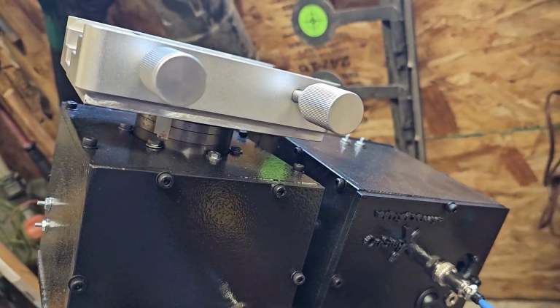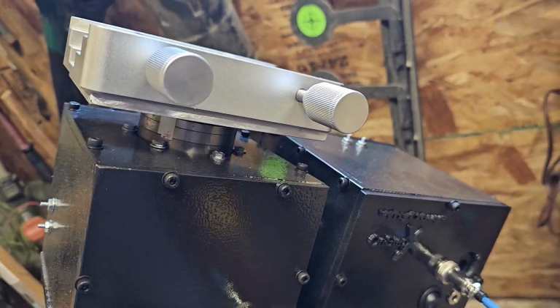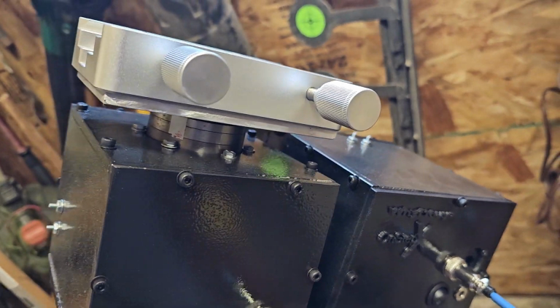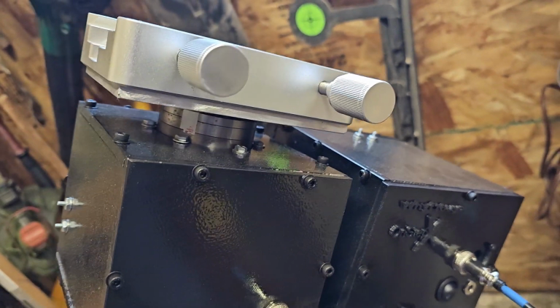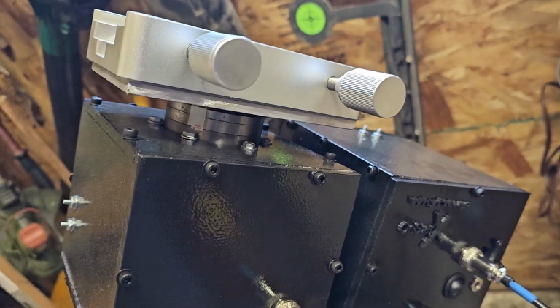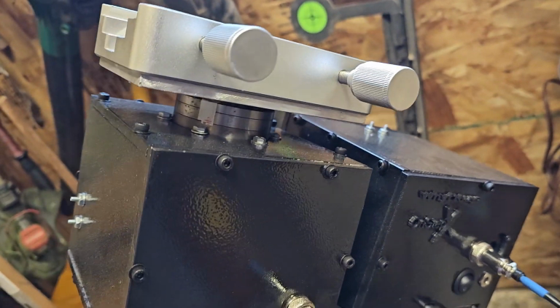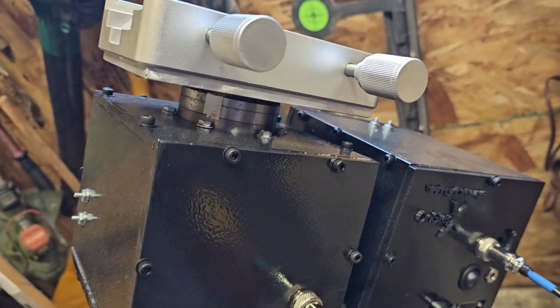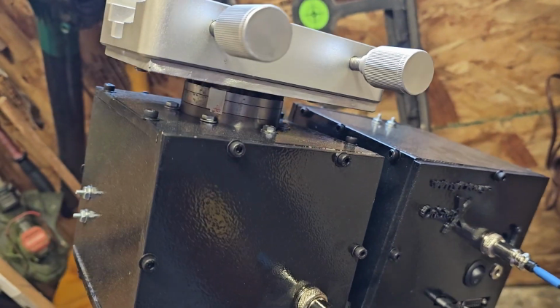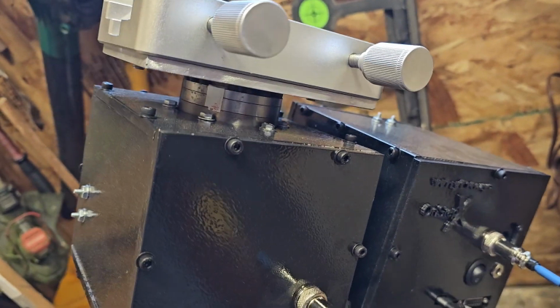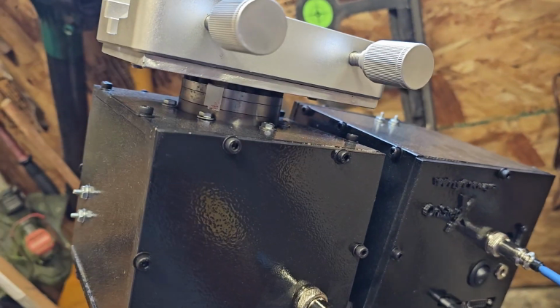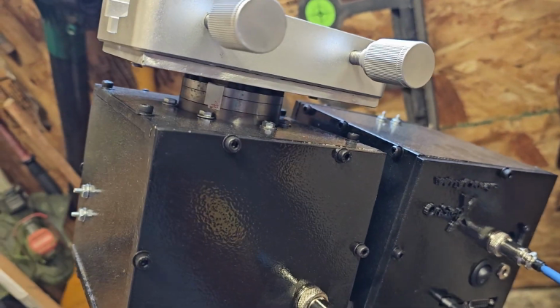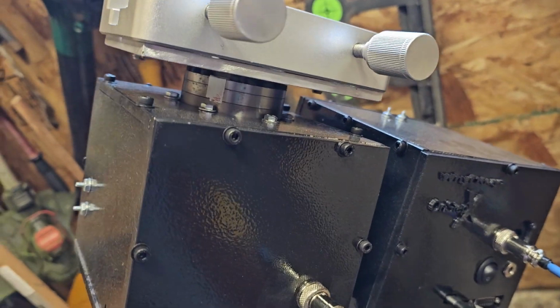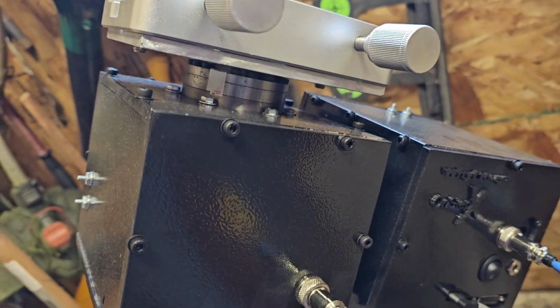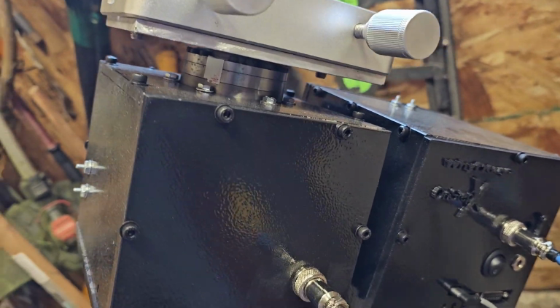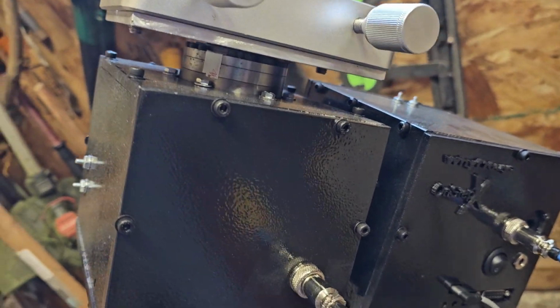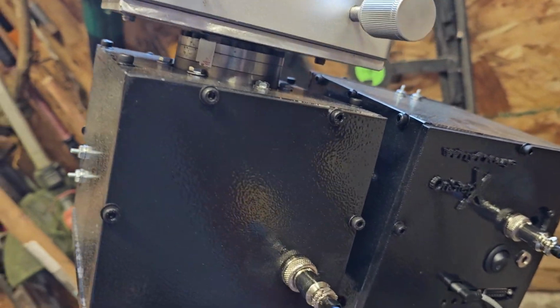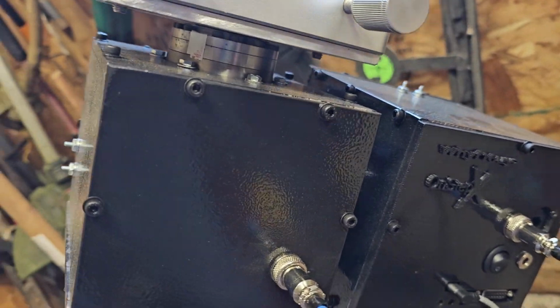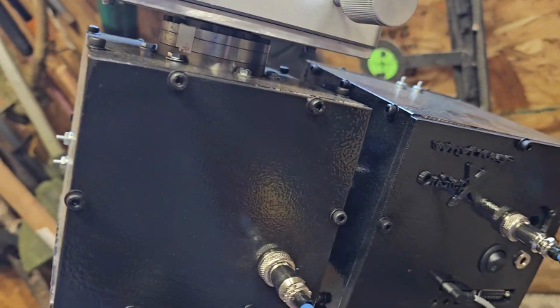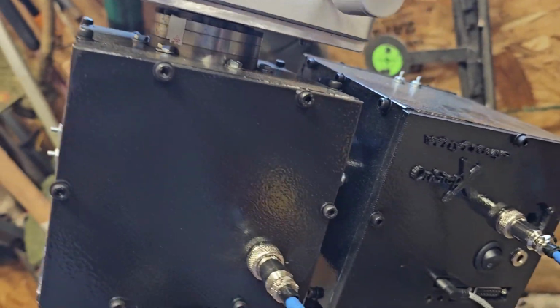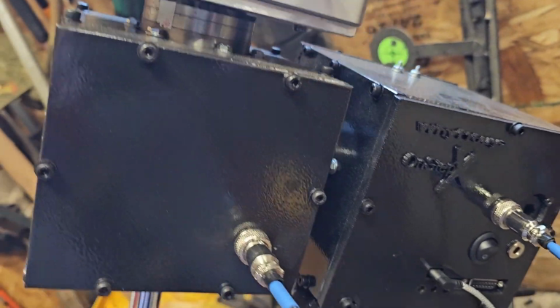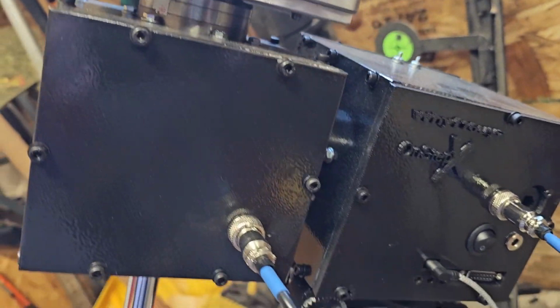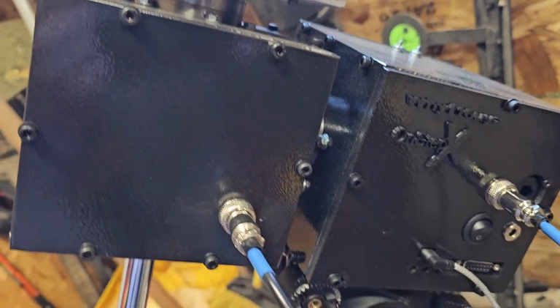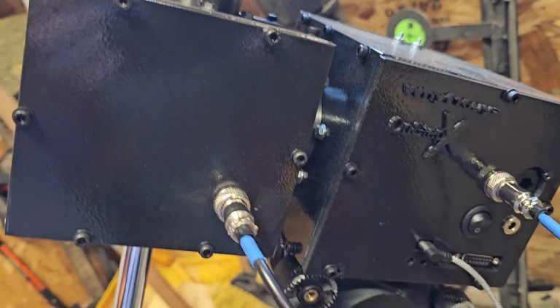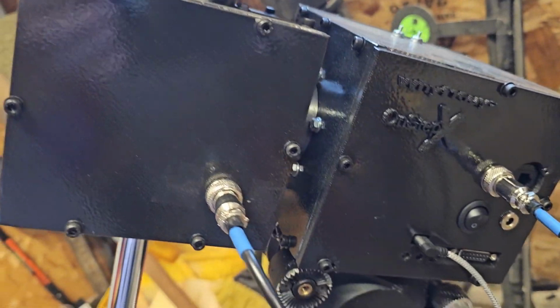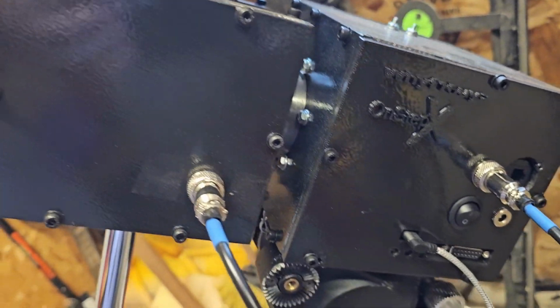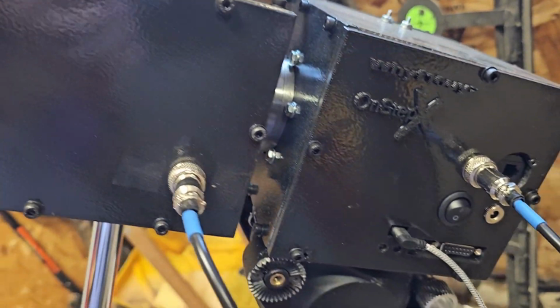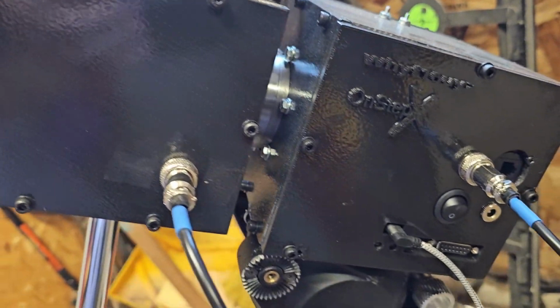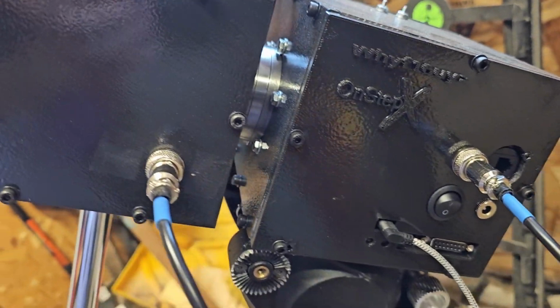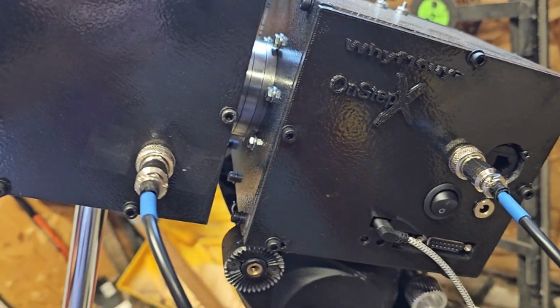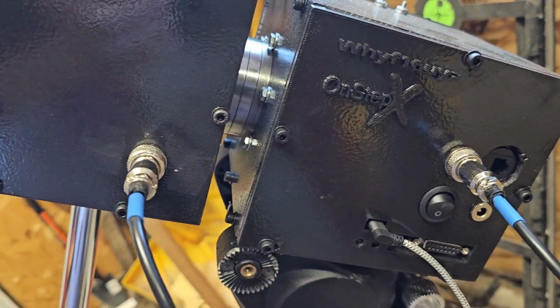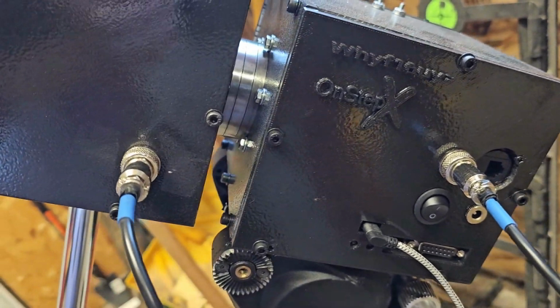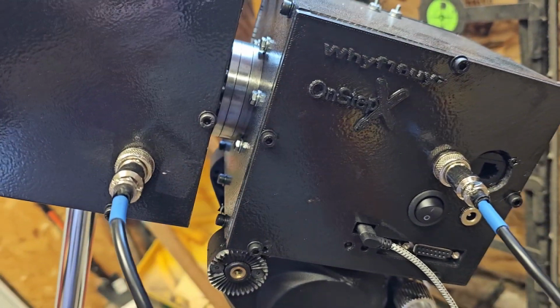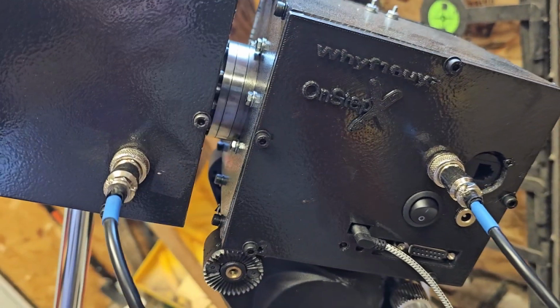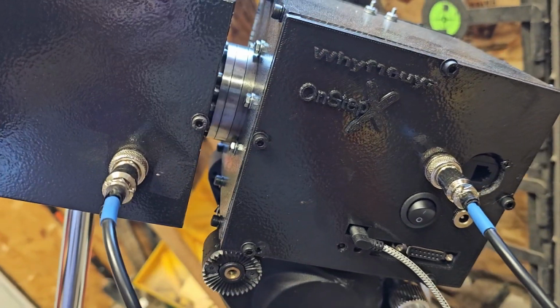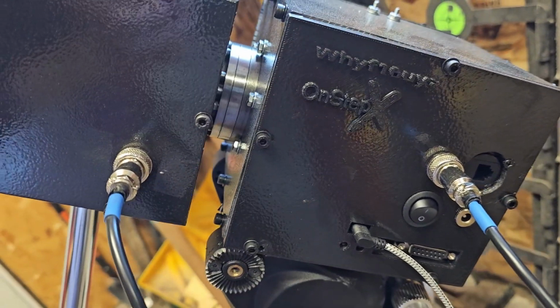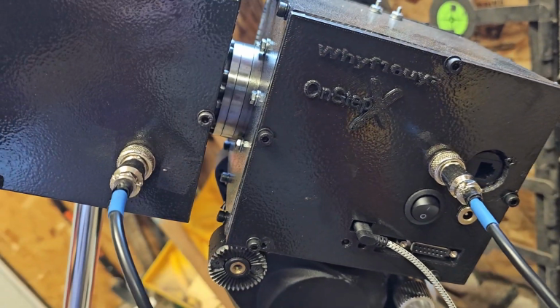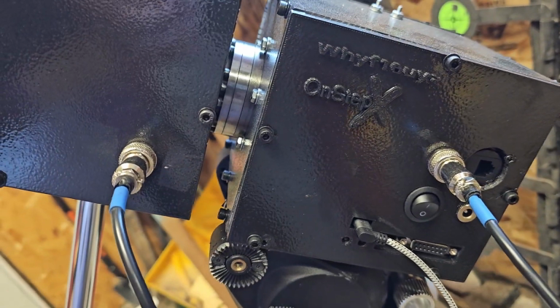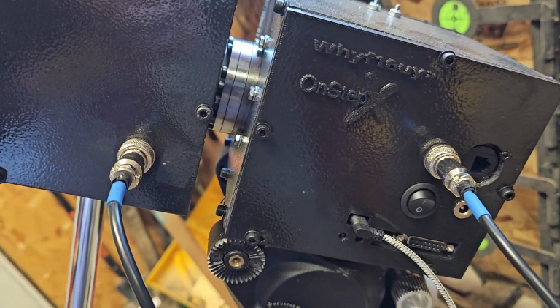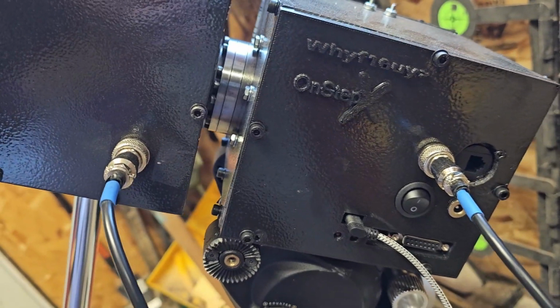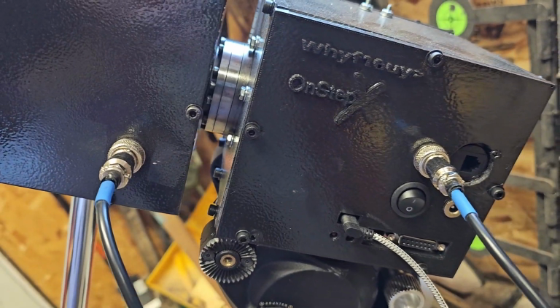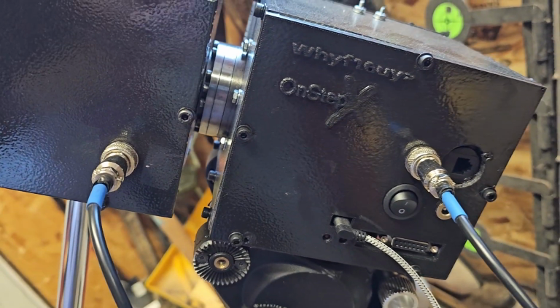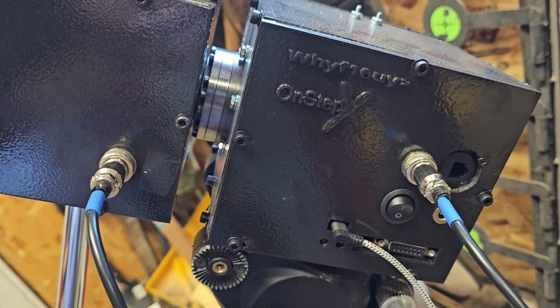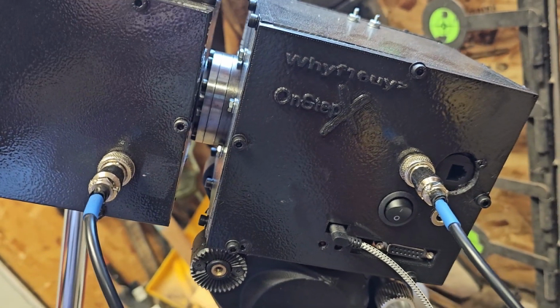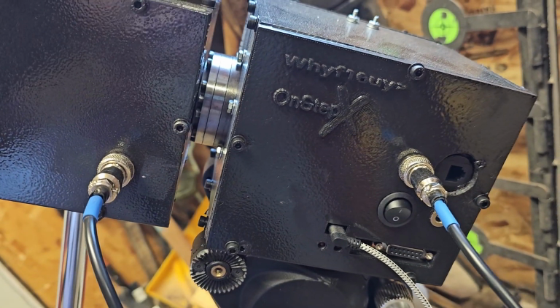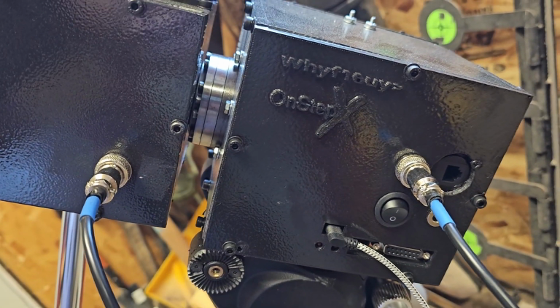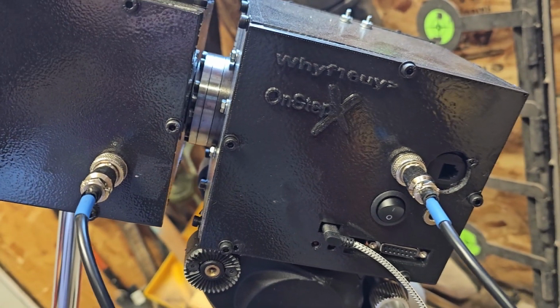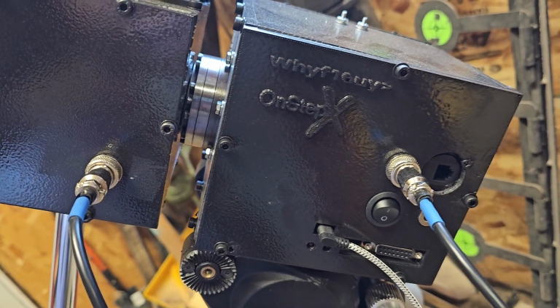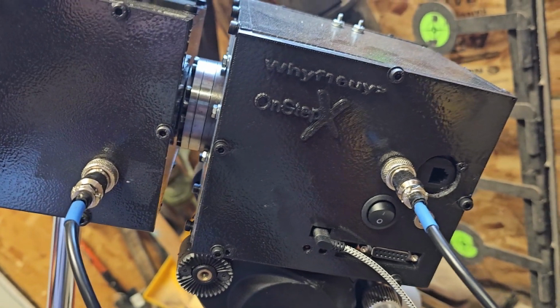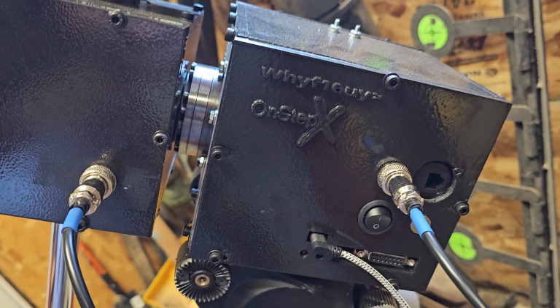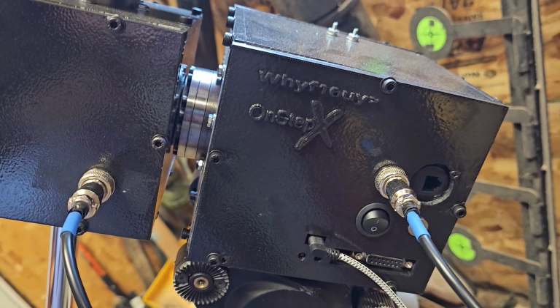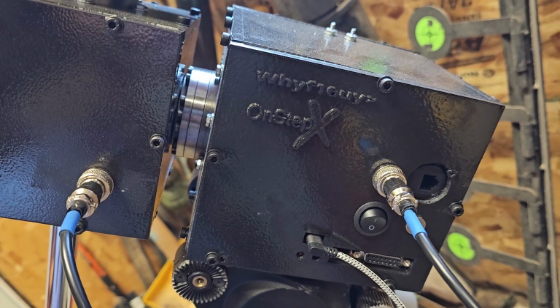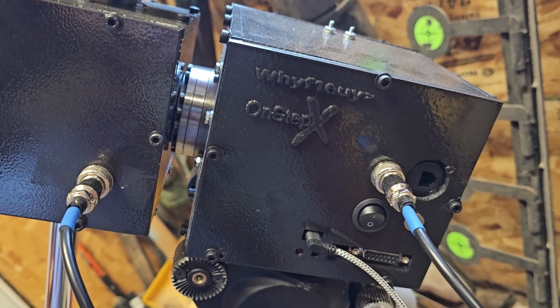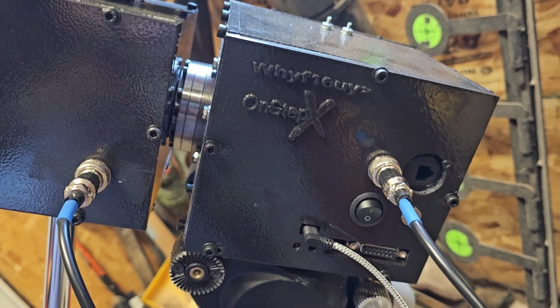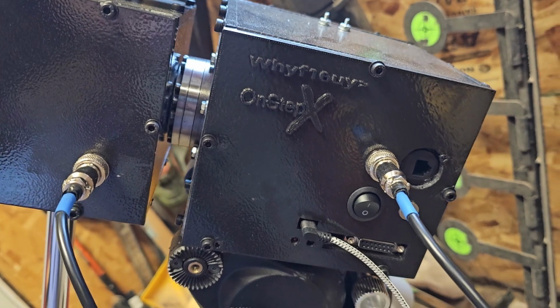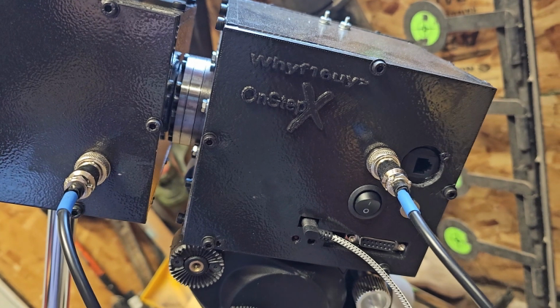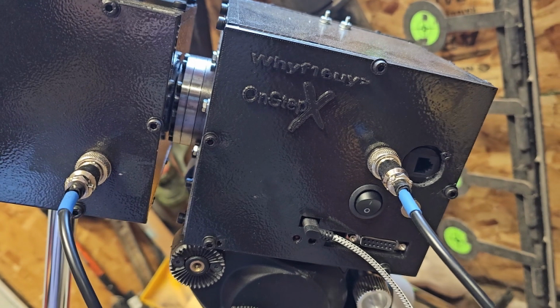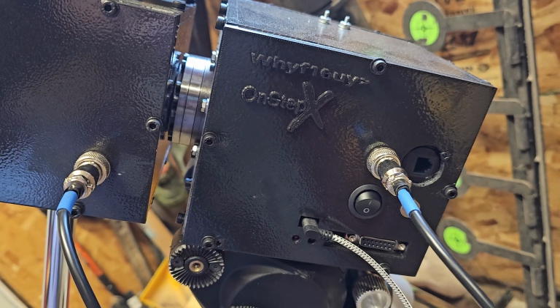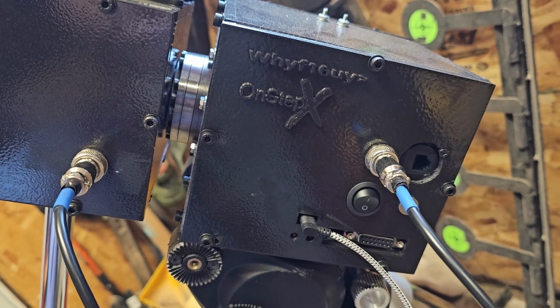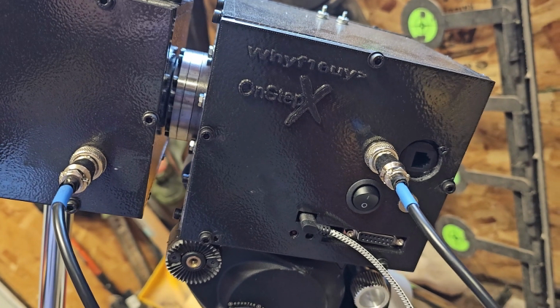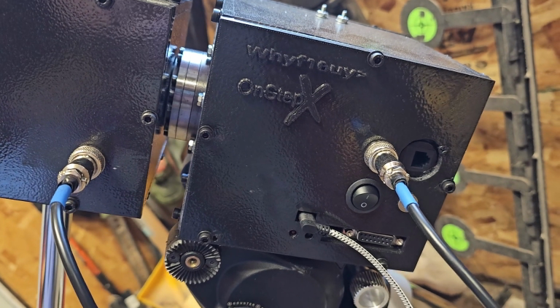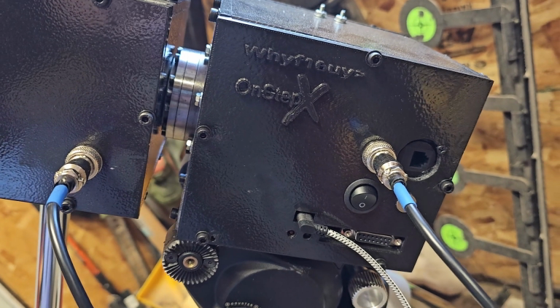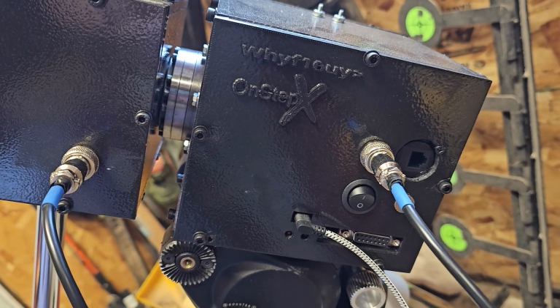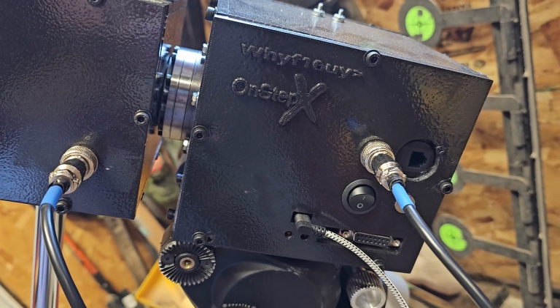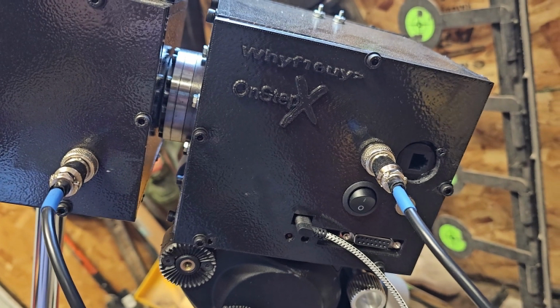Alright. Here is the mount — free harmonic drive upgrade.